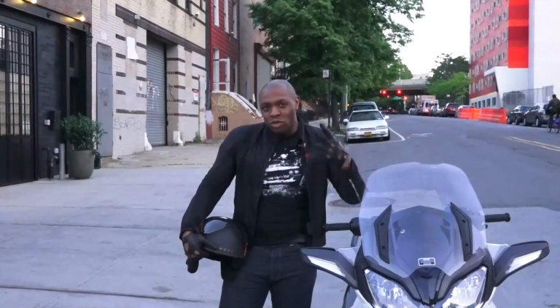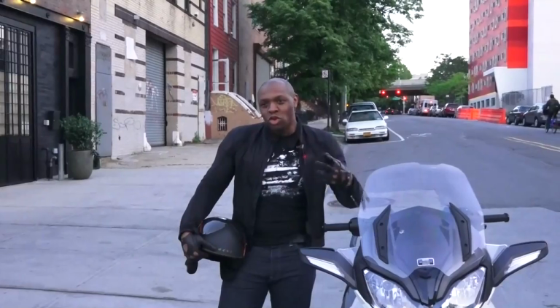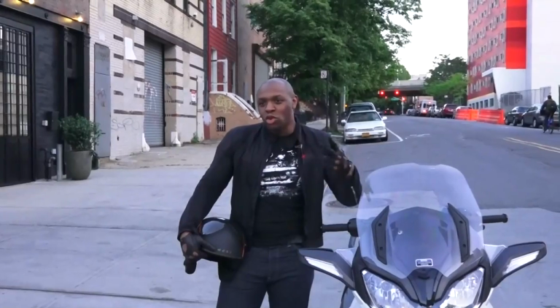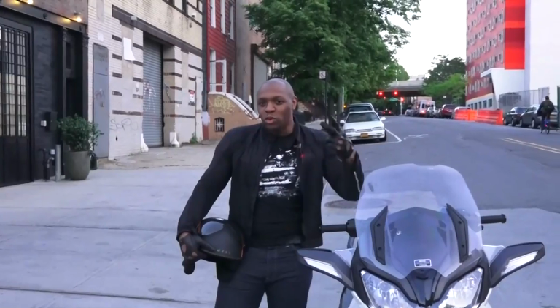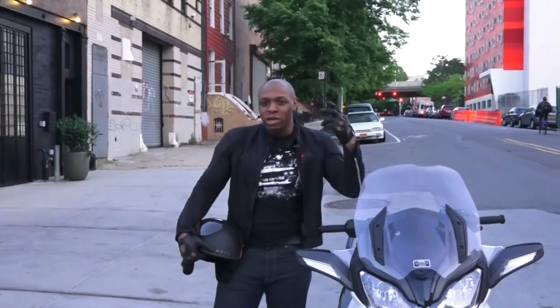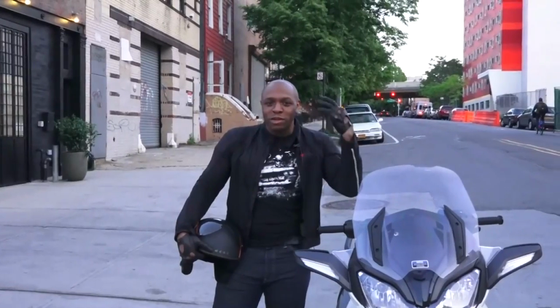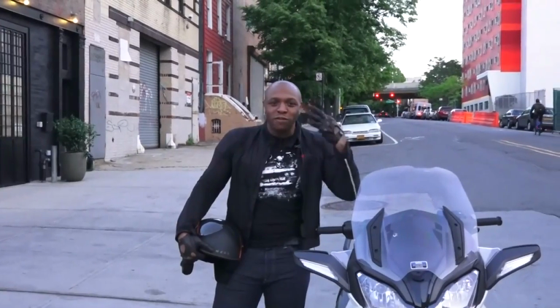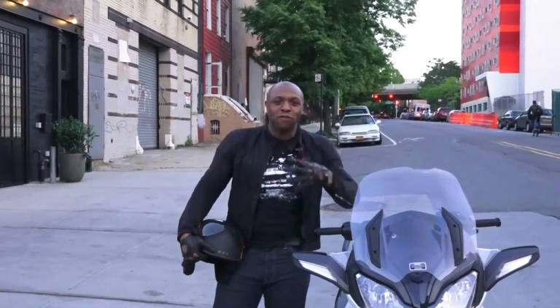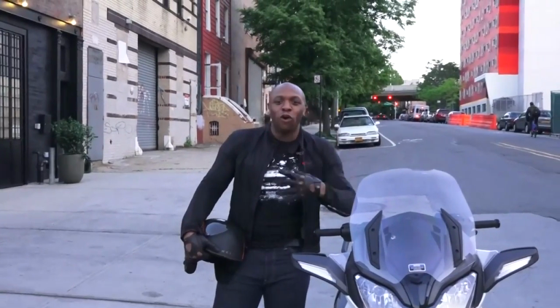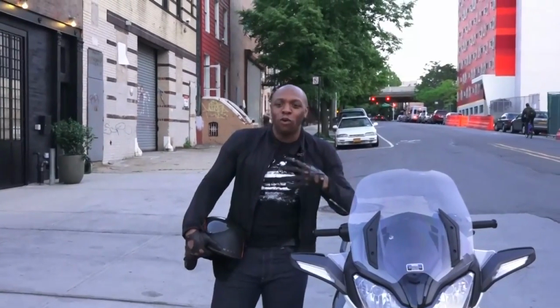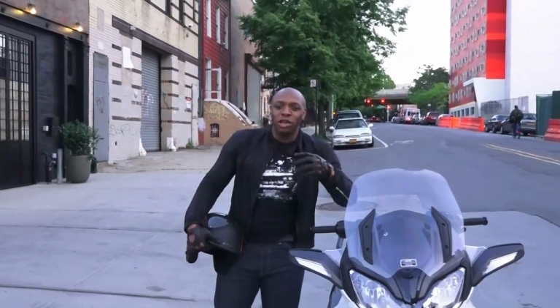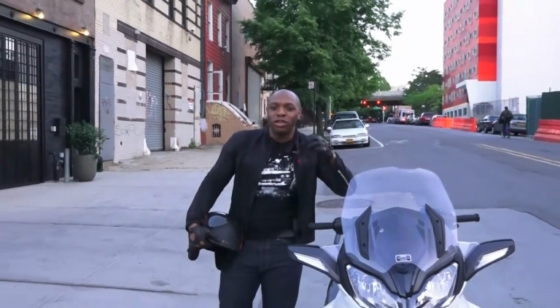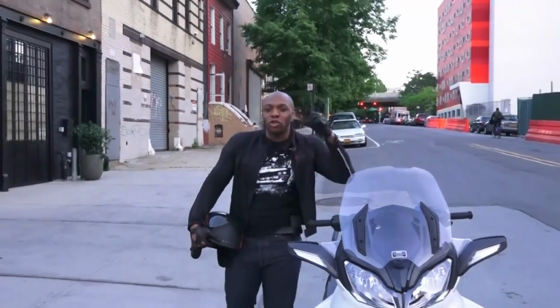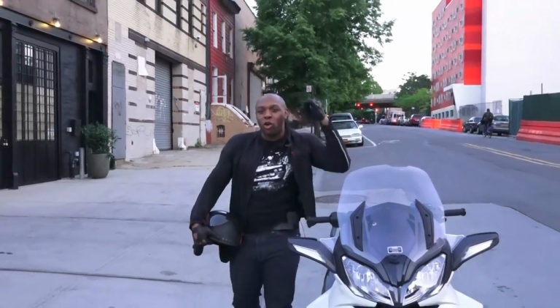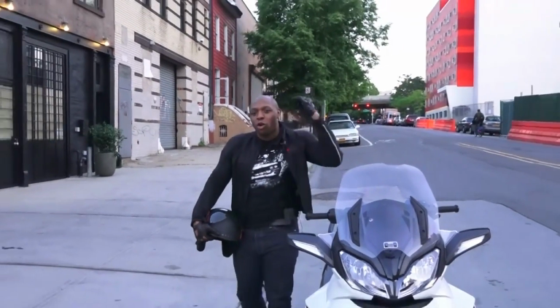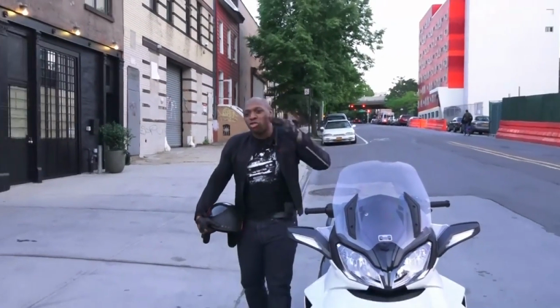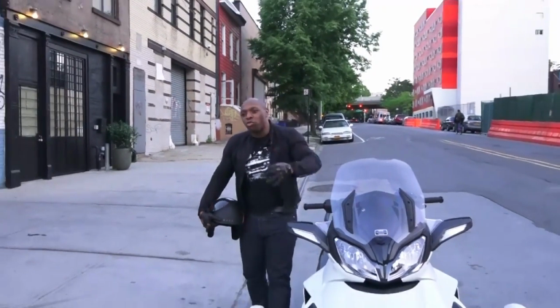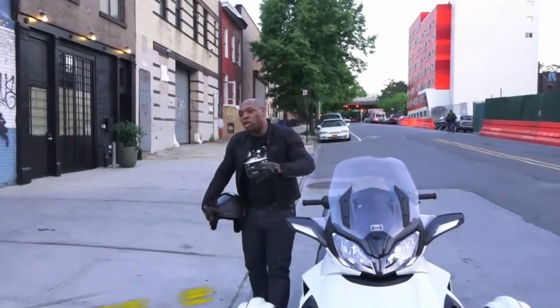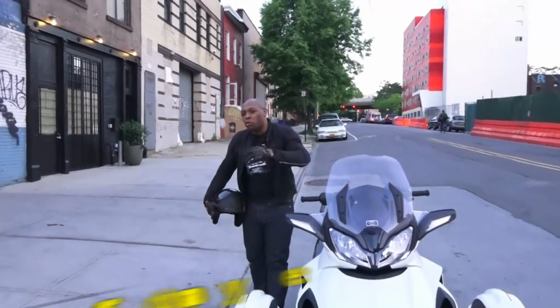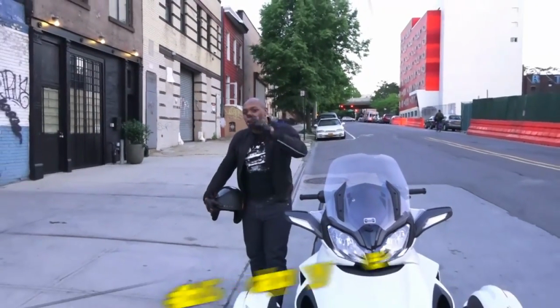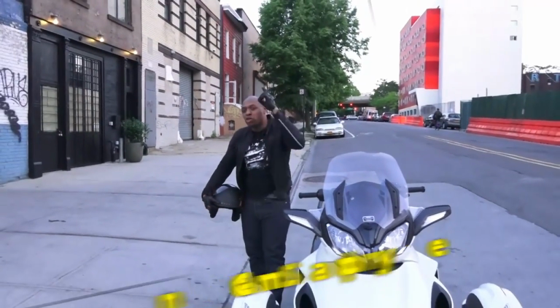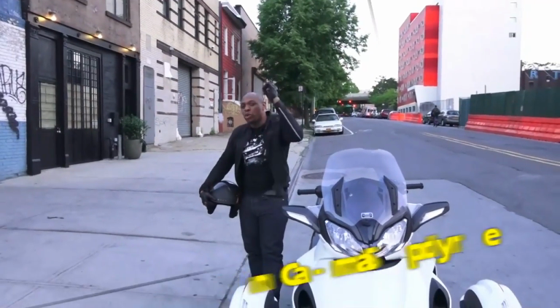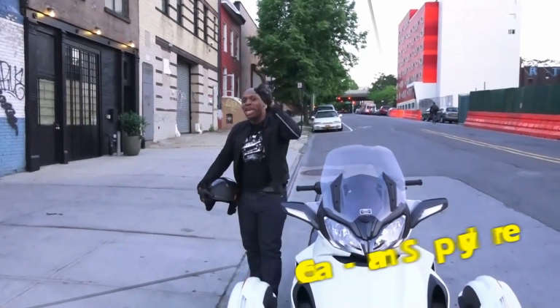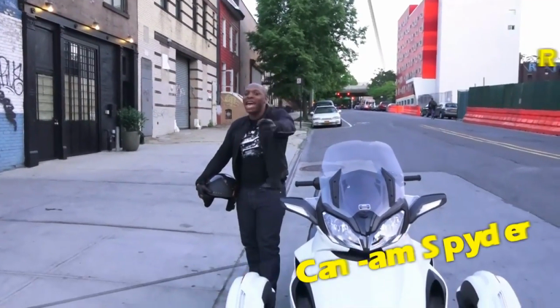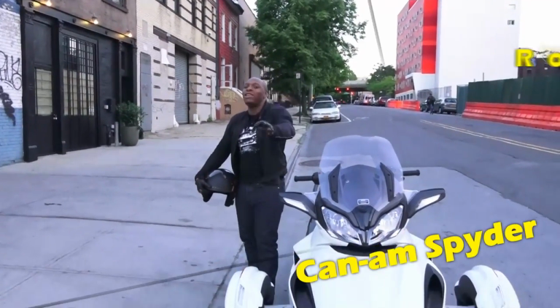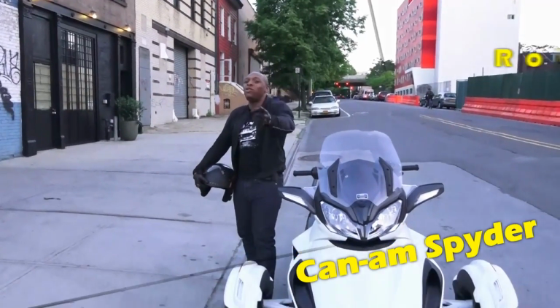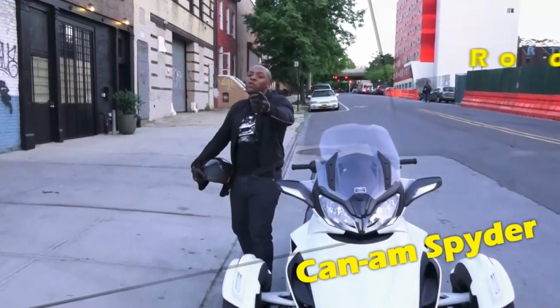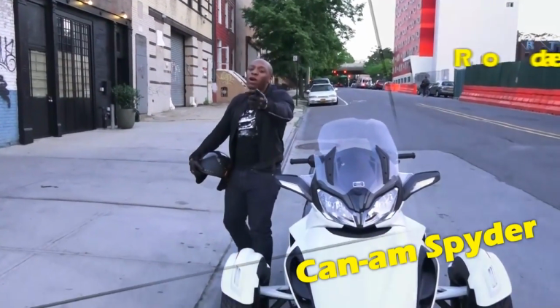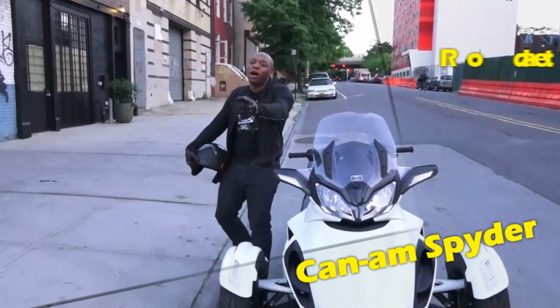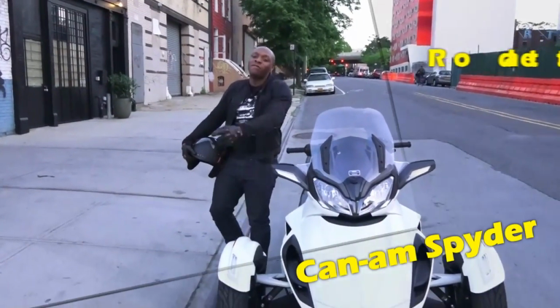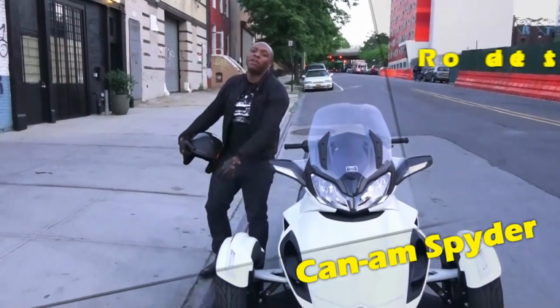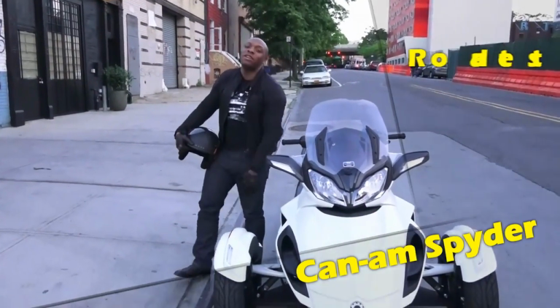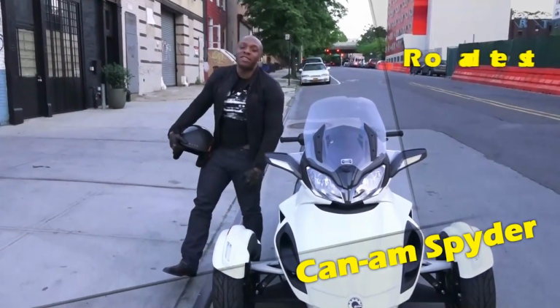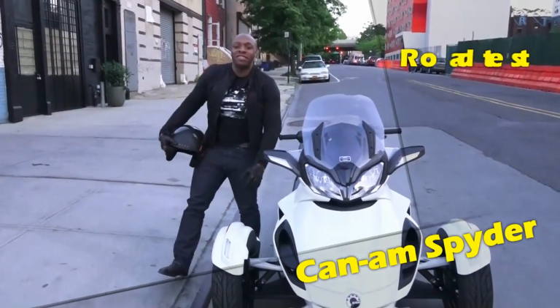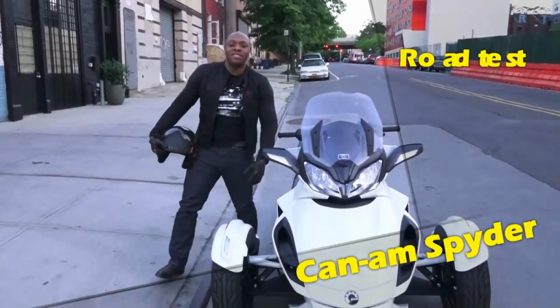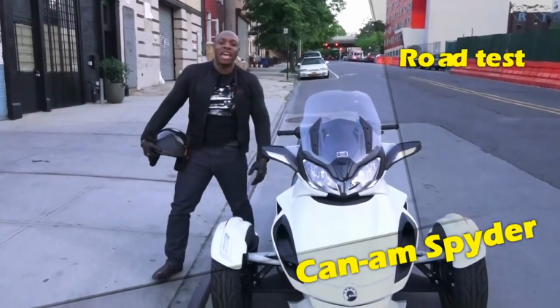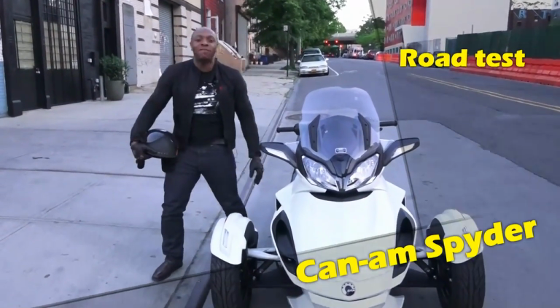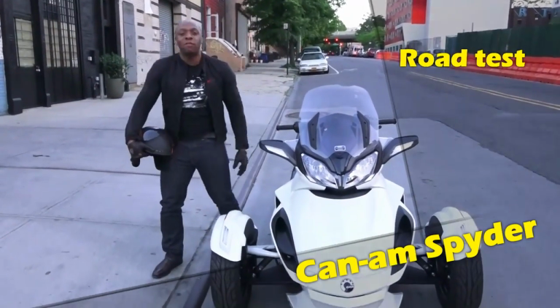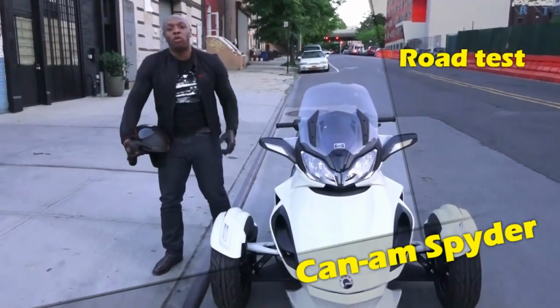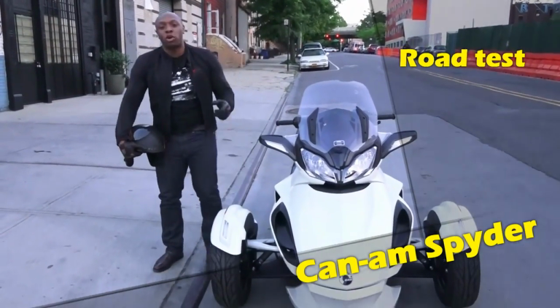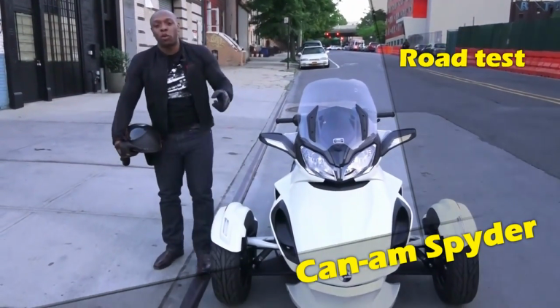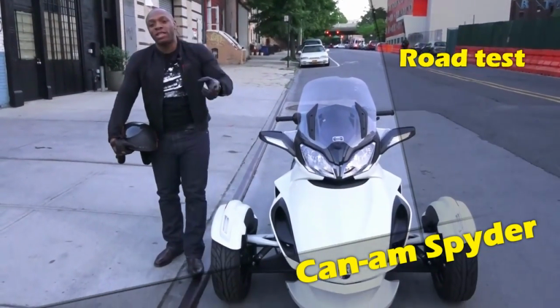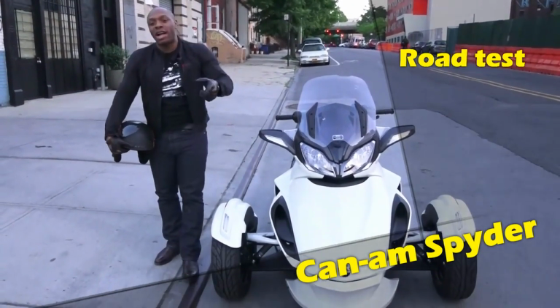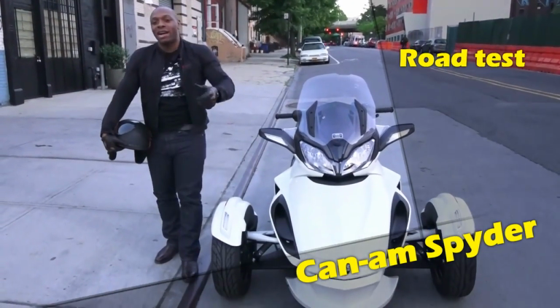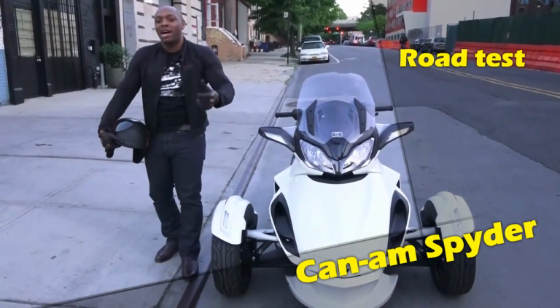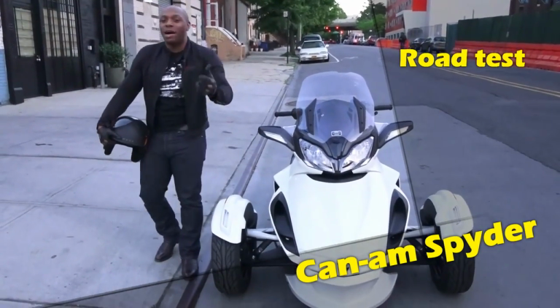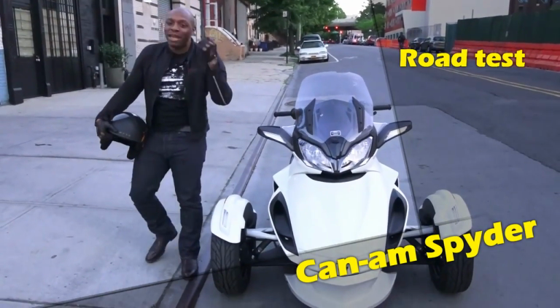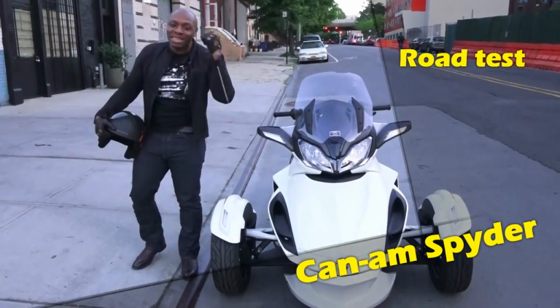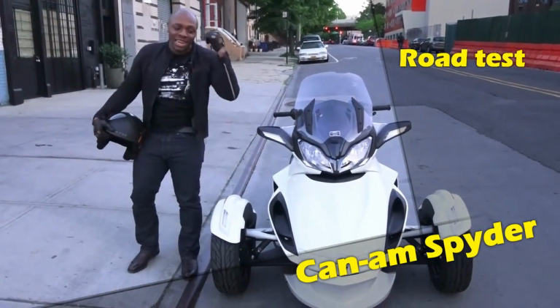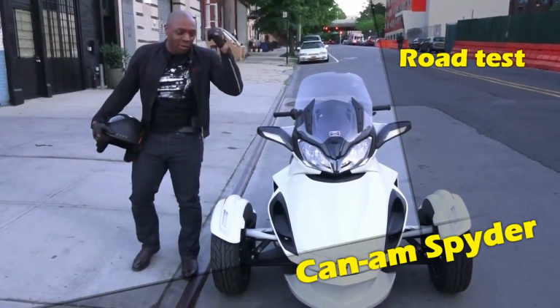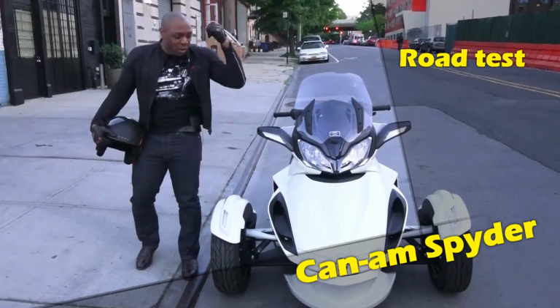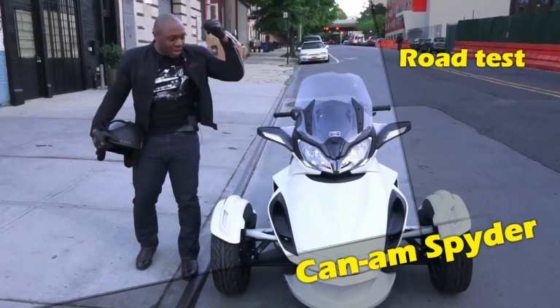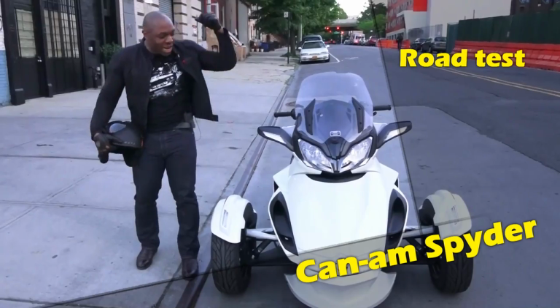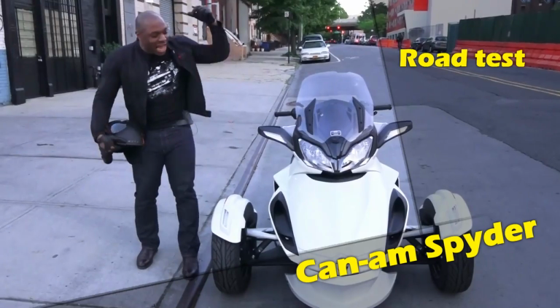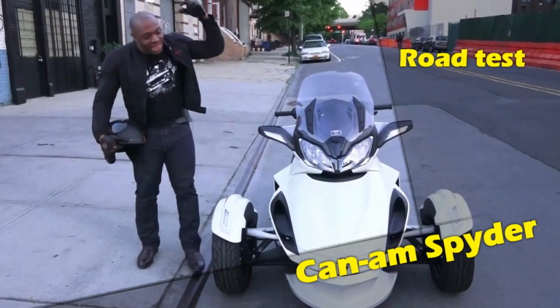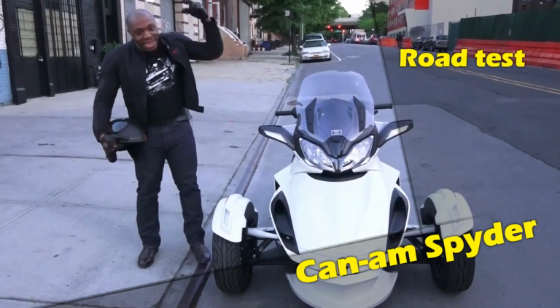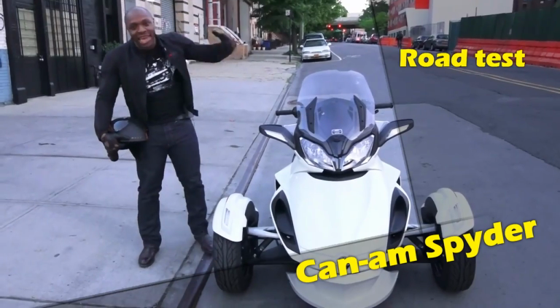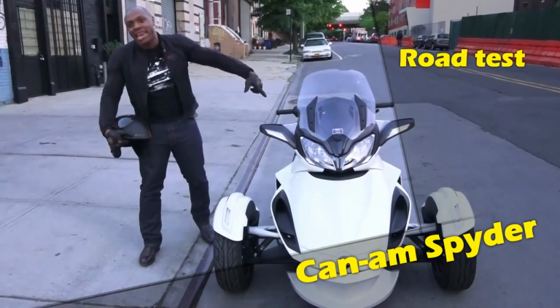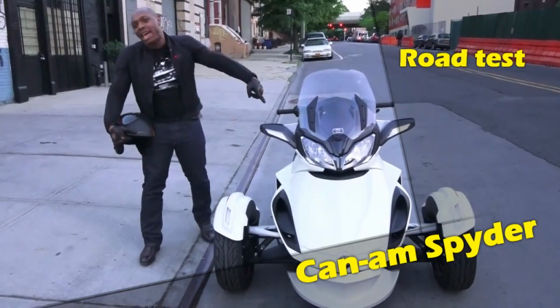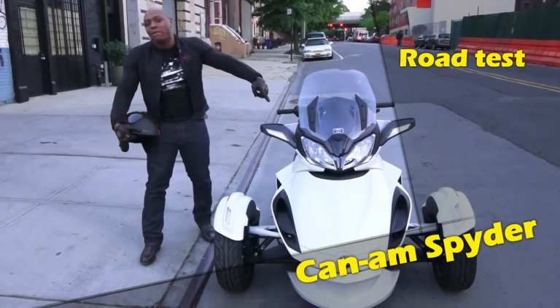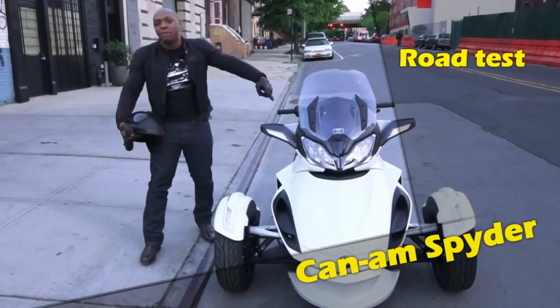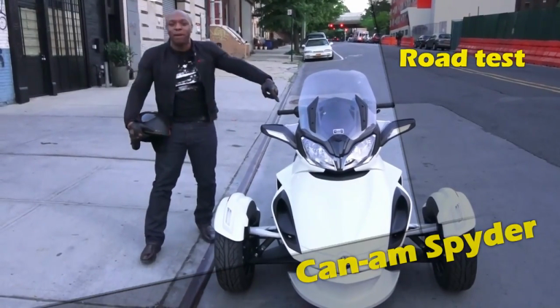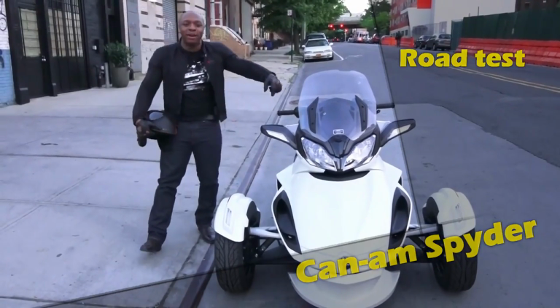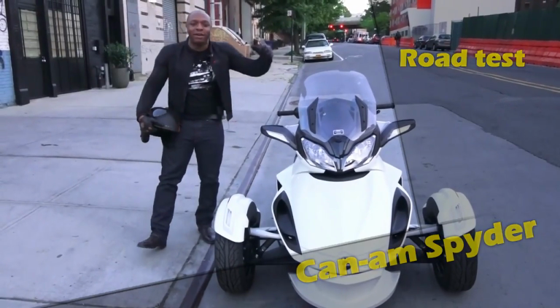Two wheels, four wheels, or three wheels — we have you covered. This is Sam from BoardAtWork.com, and today we're looking at the Can-Am Spyder.